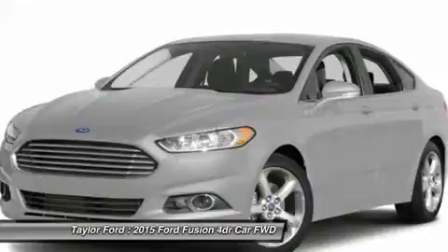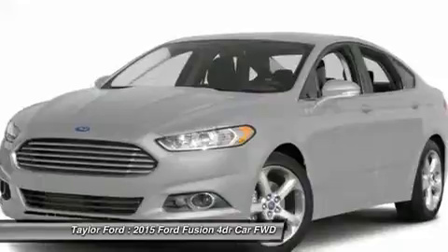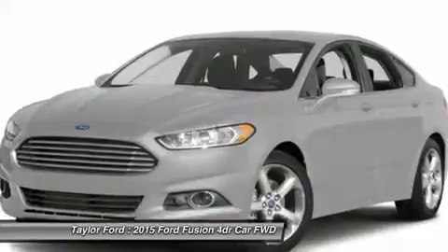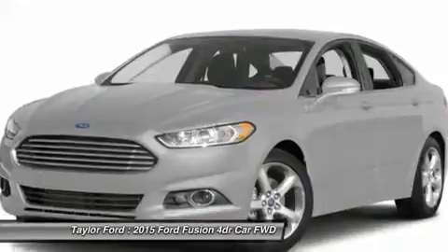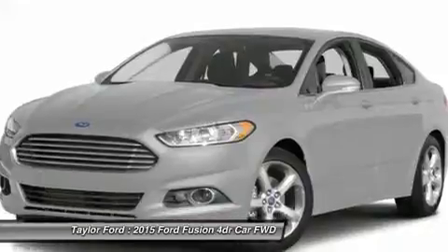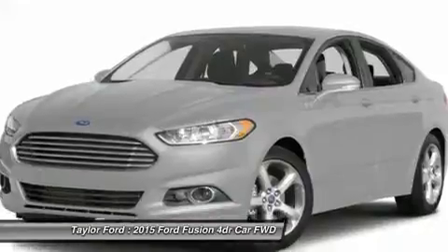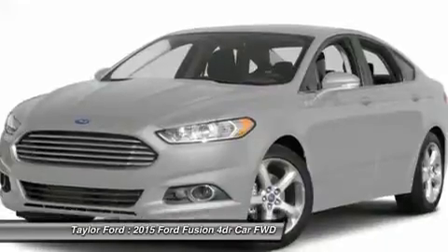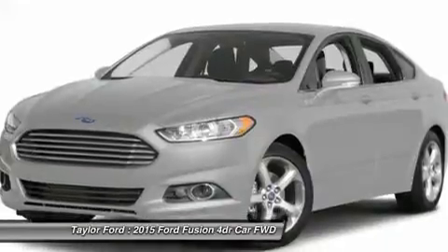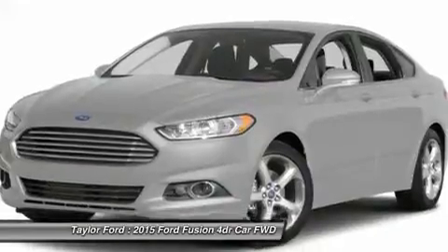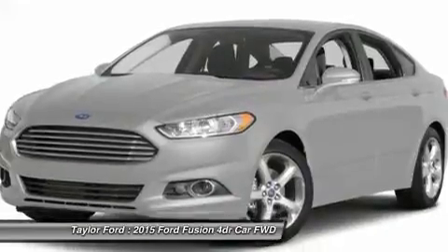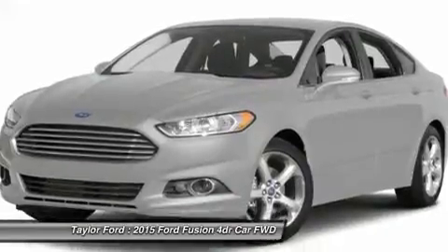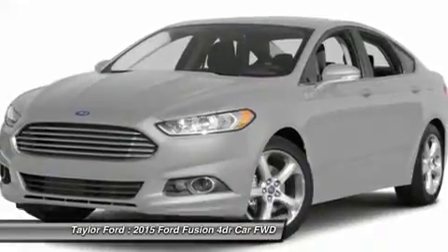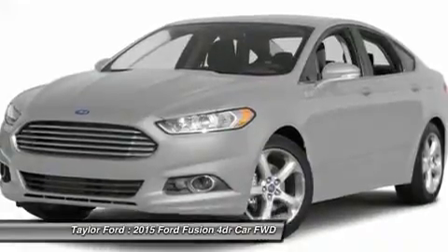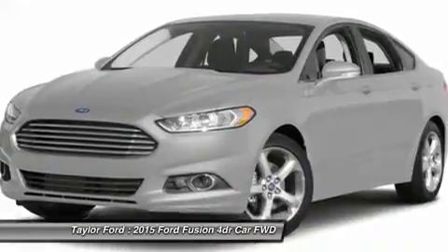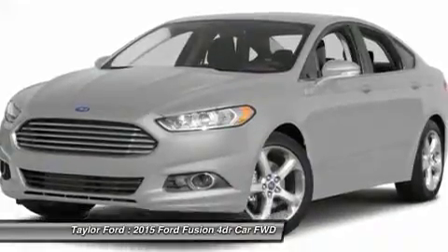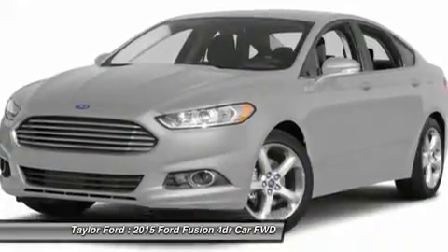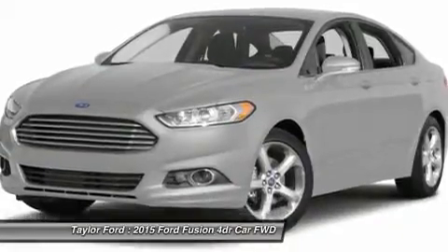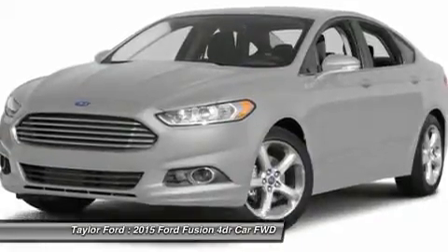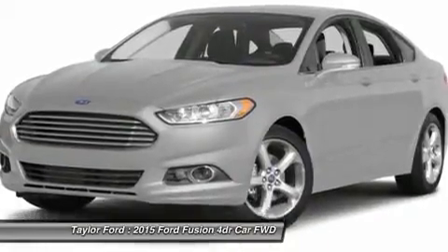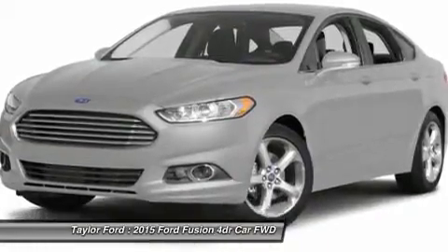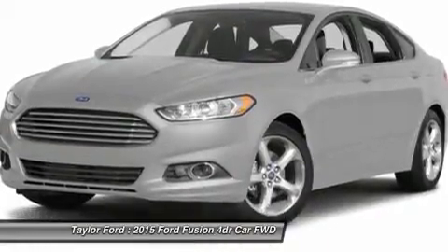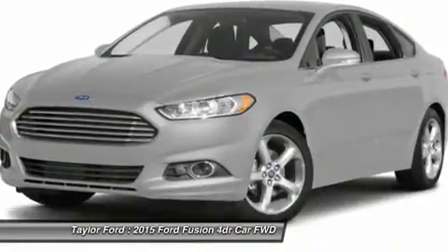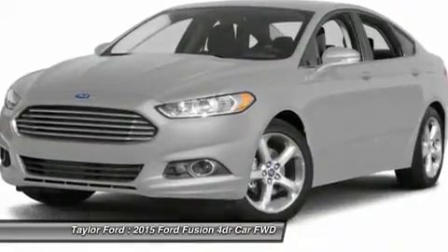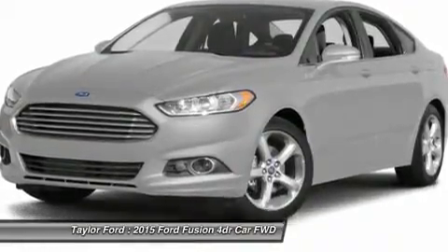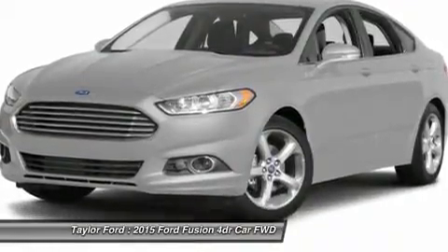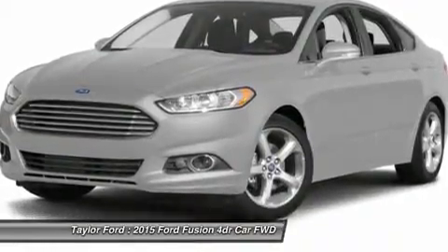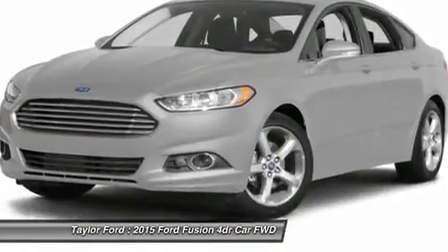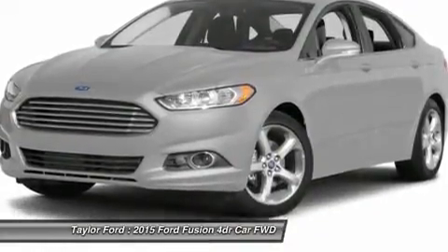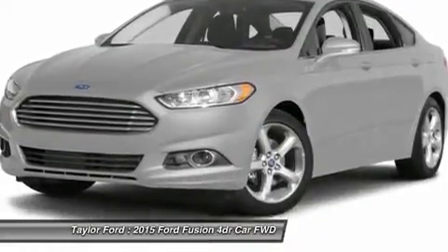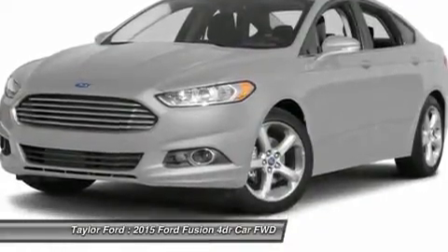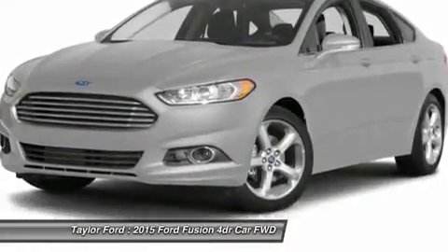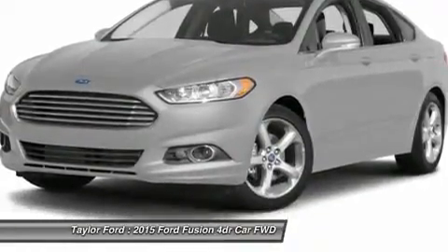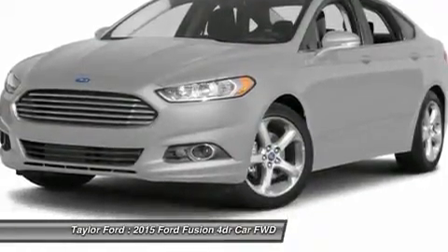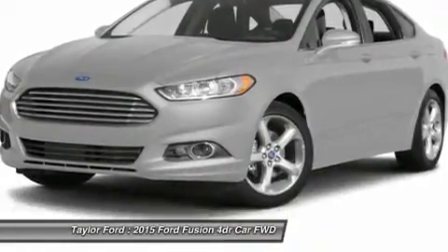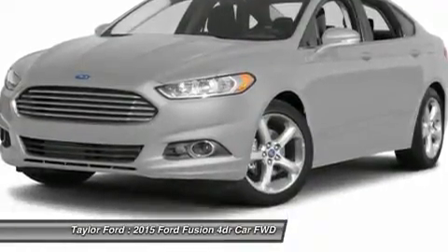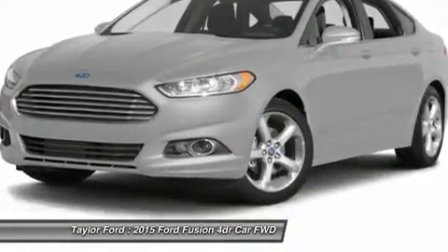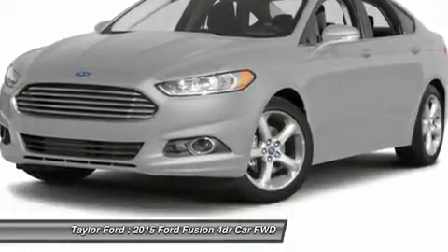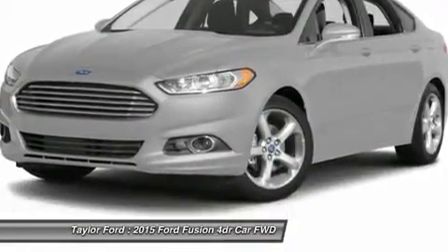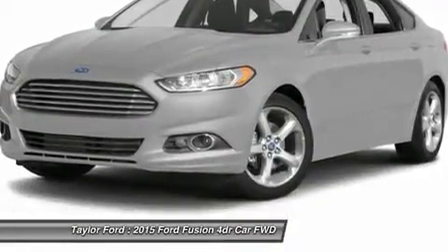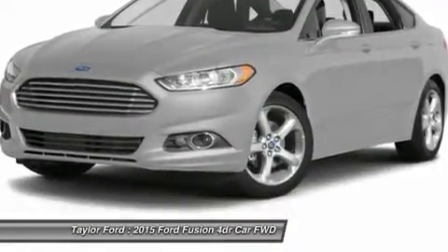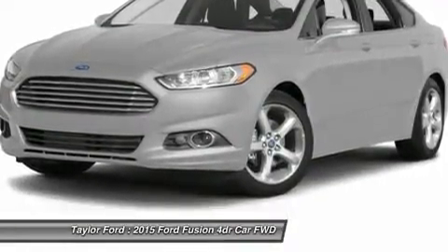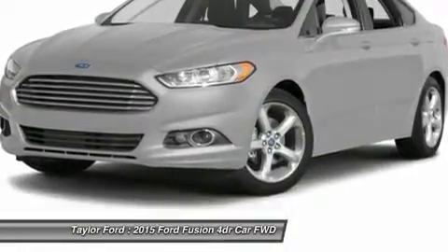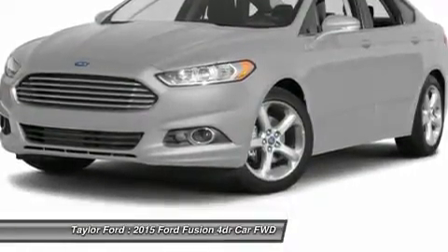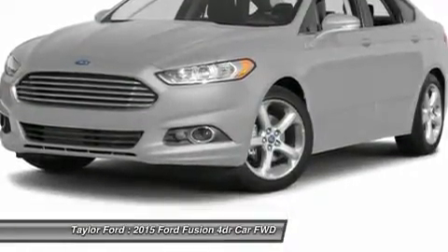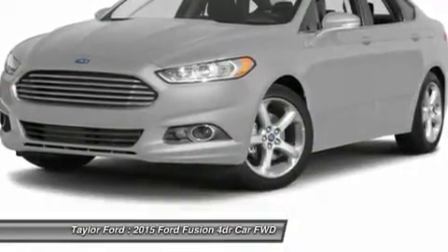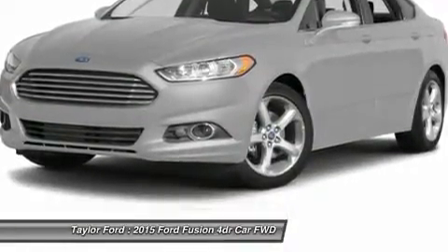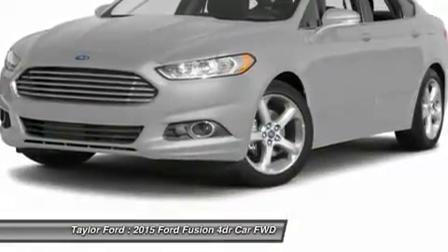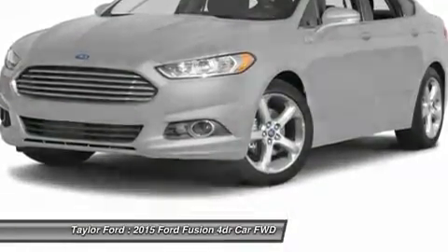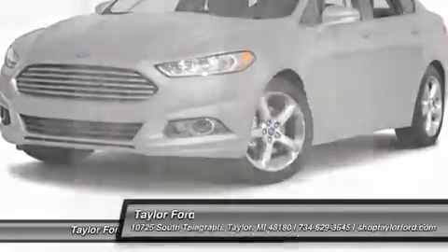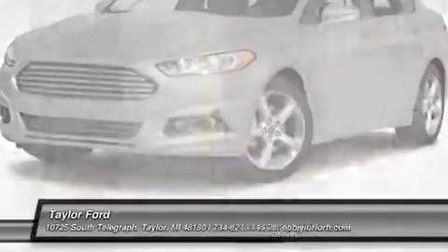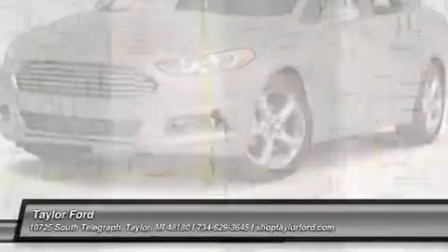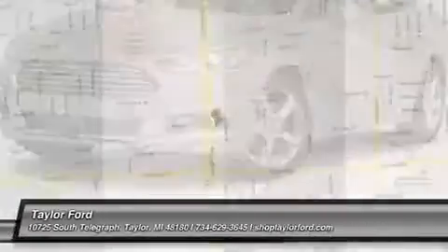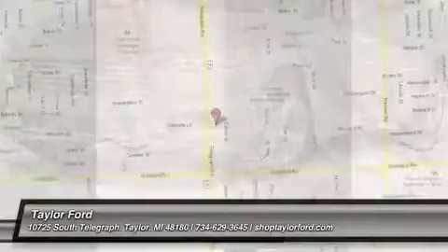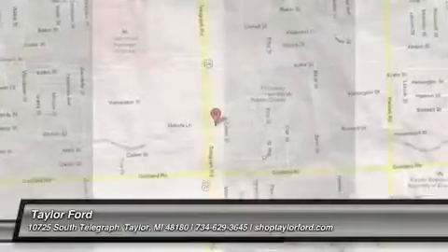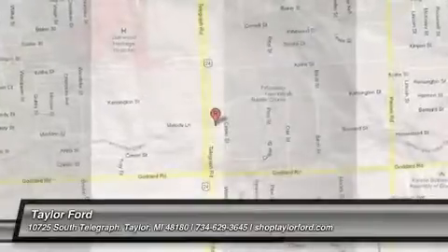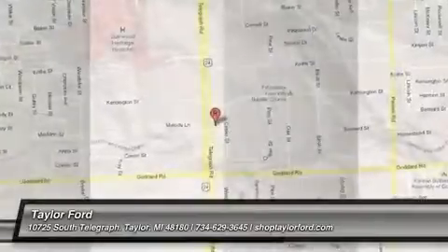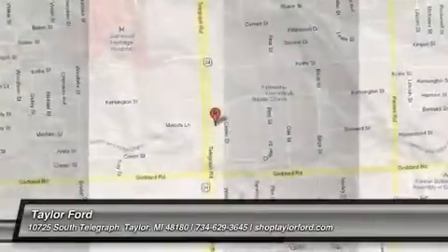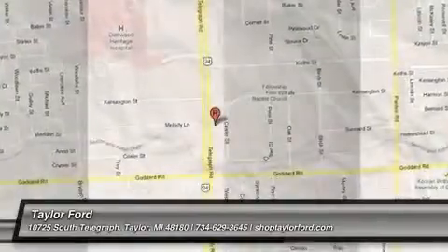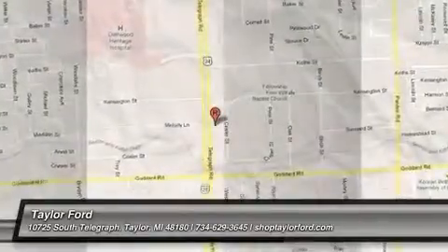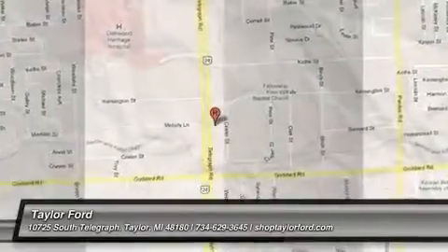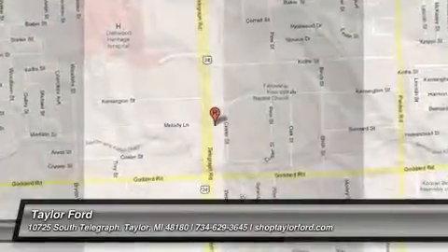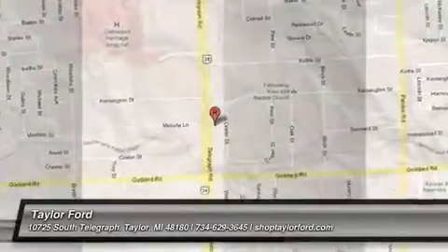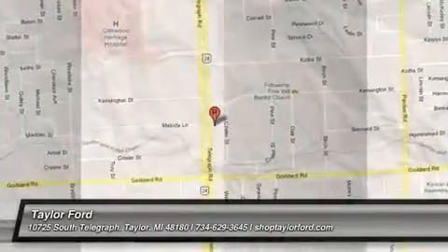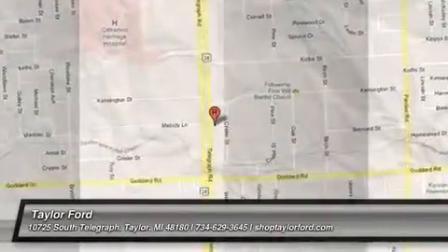Adjustable steering wheel, keyless entry, cruise control. Your new ride is just a phone call away.